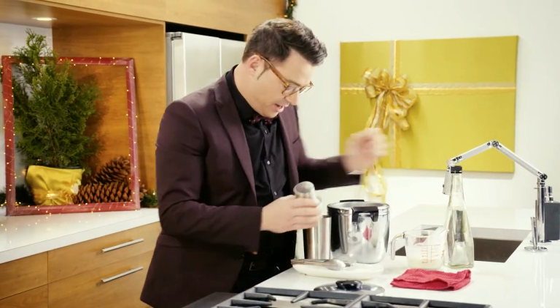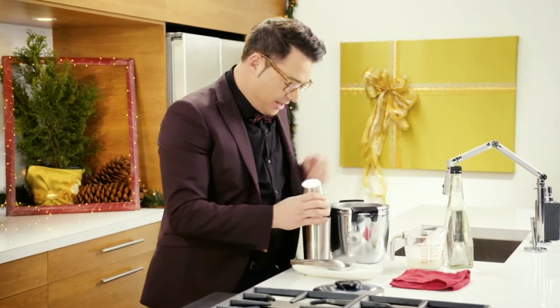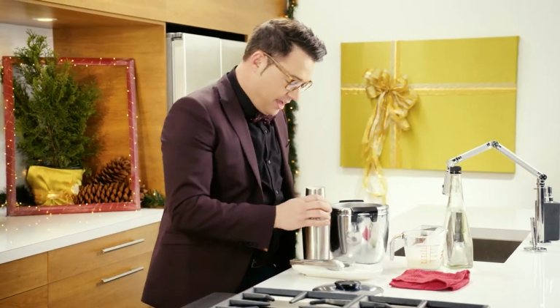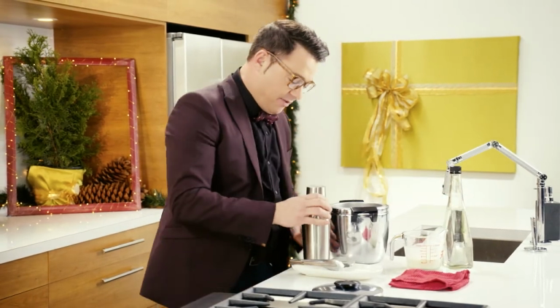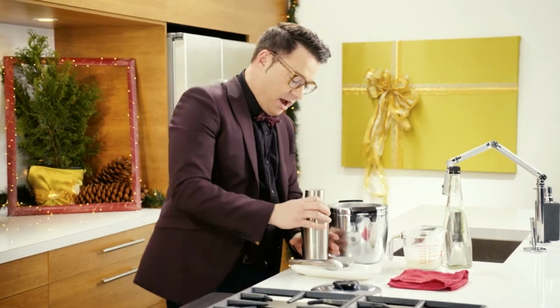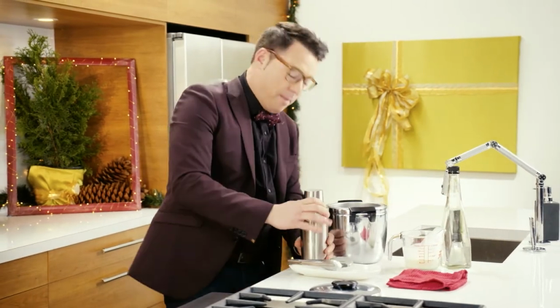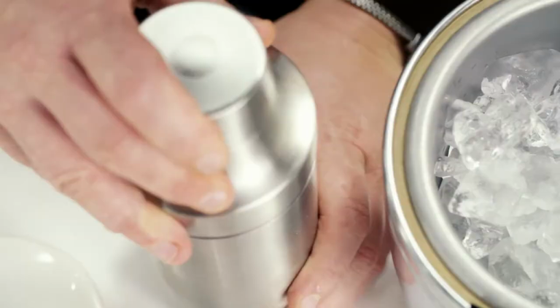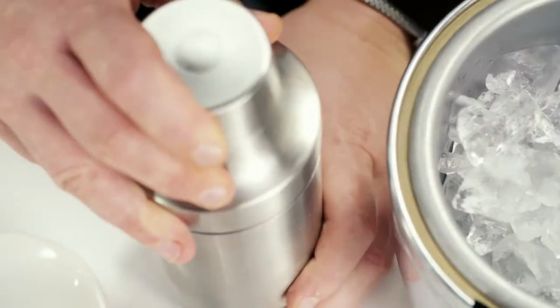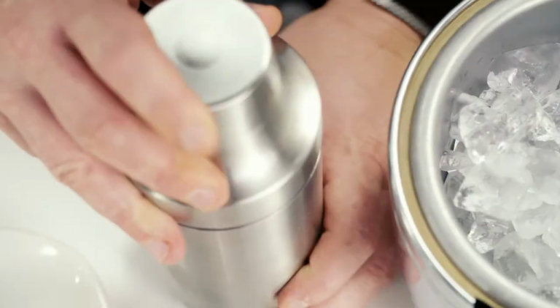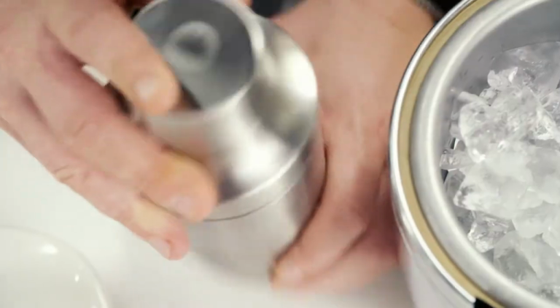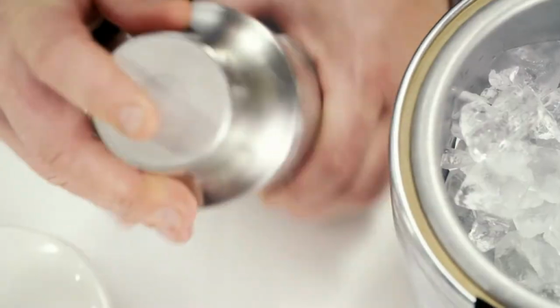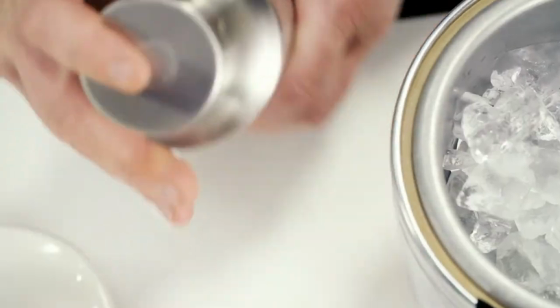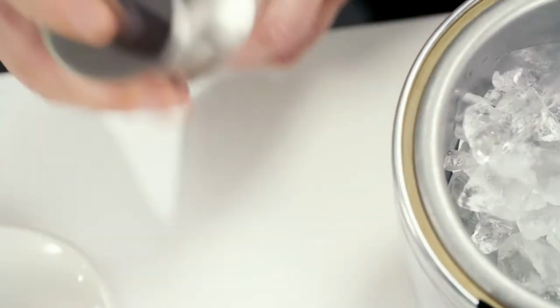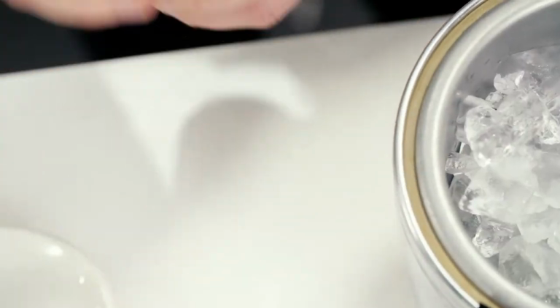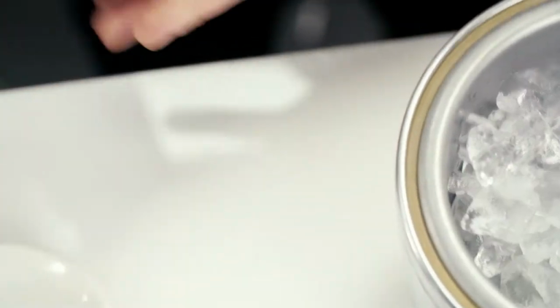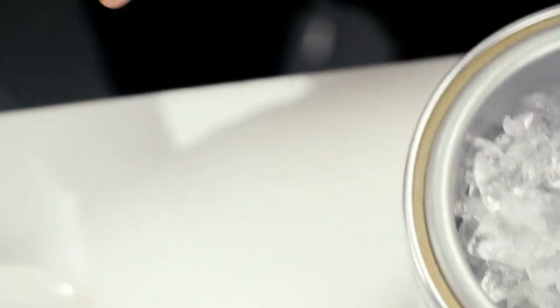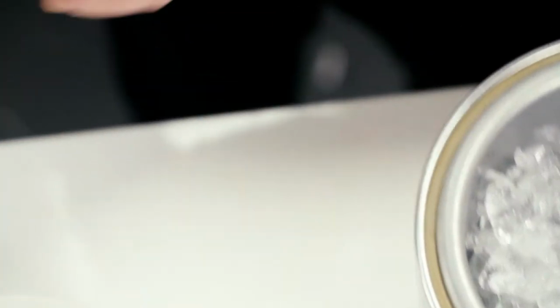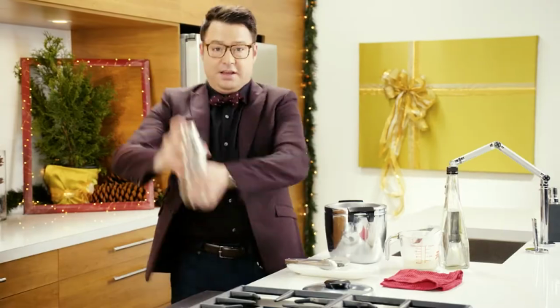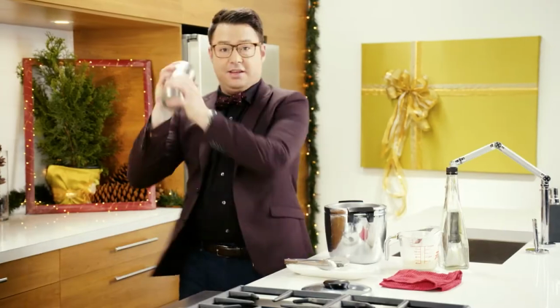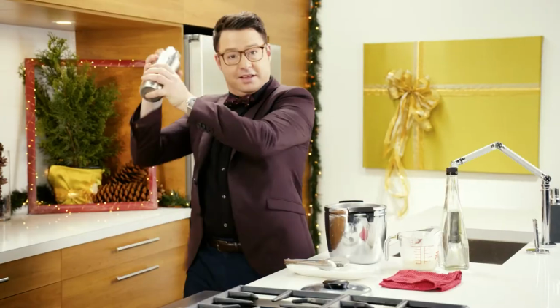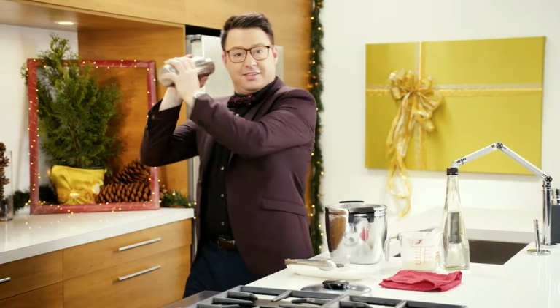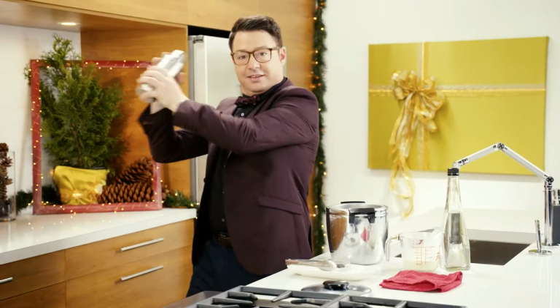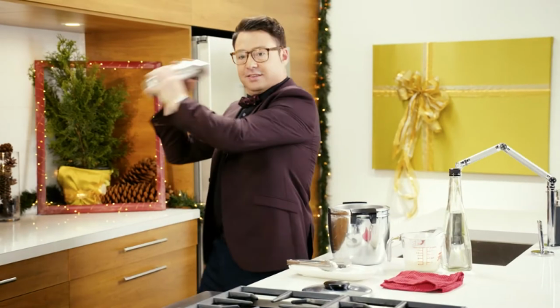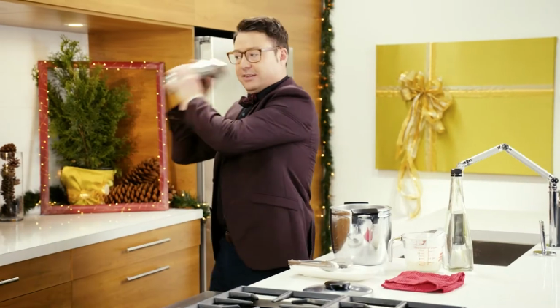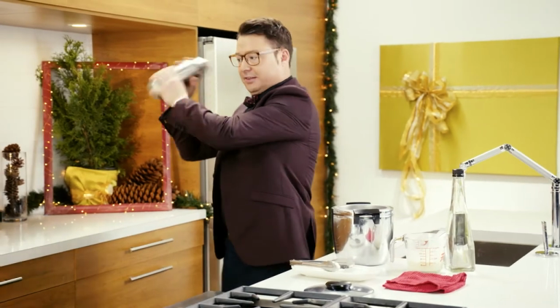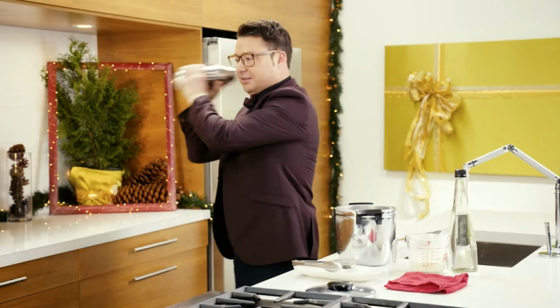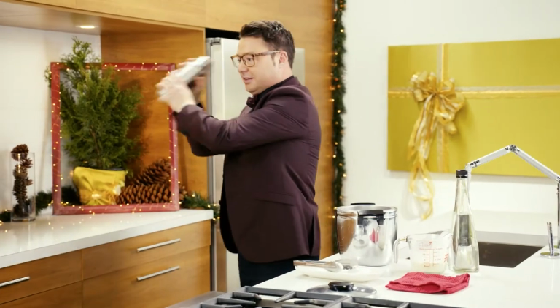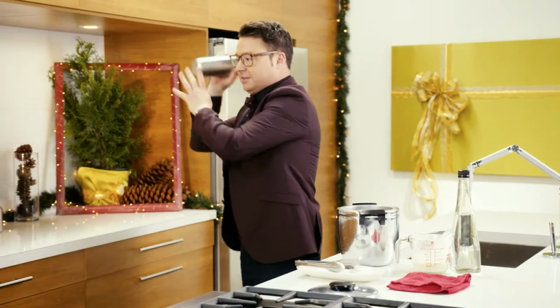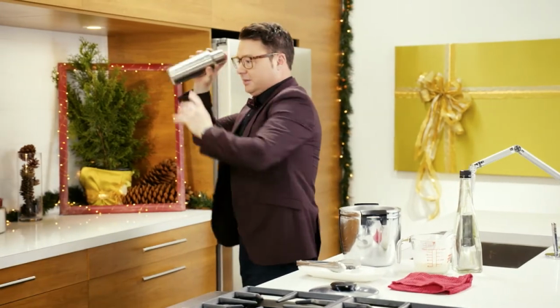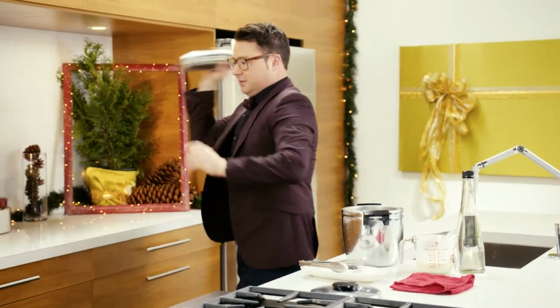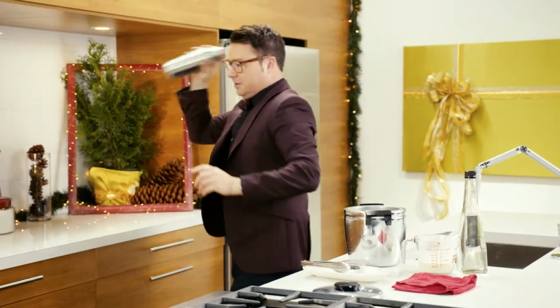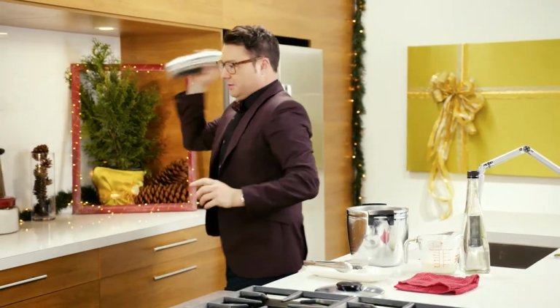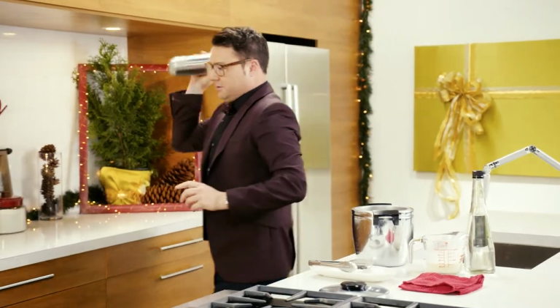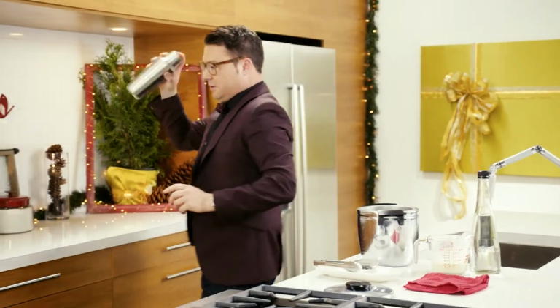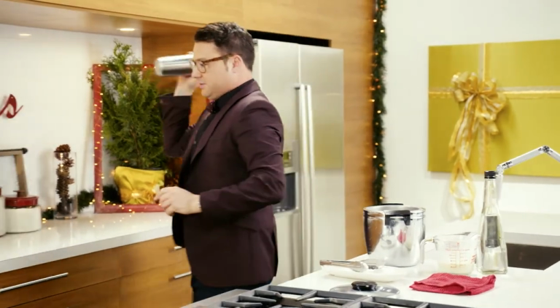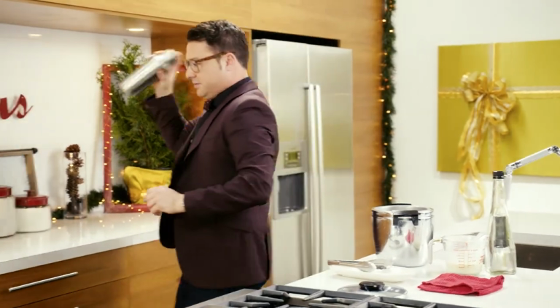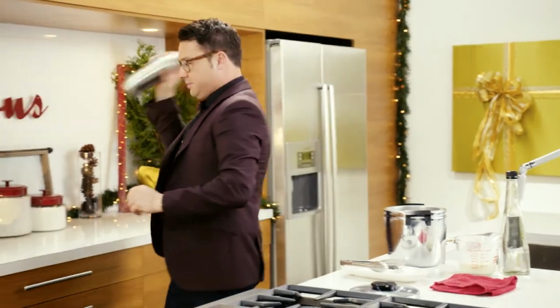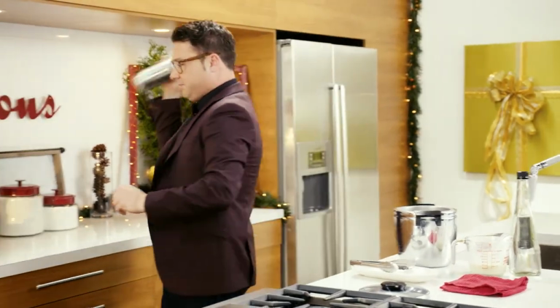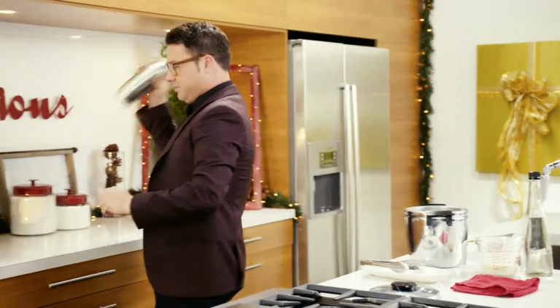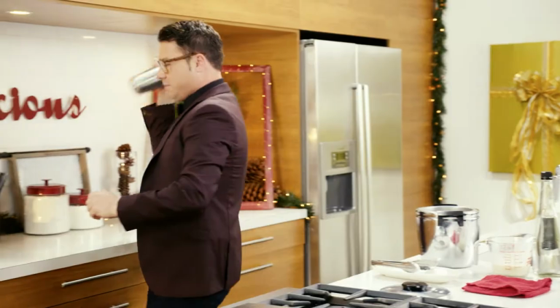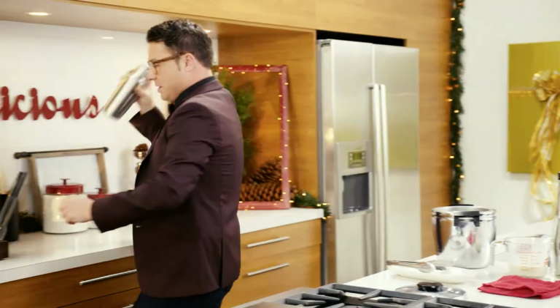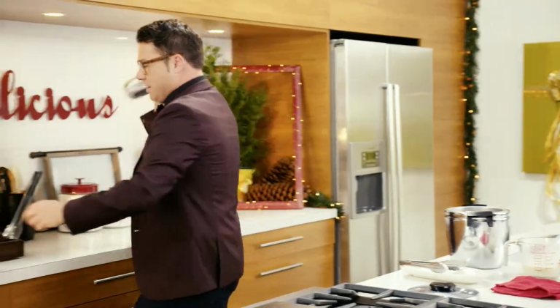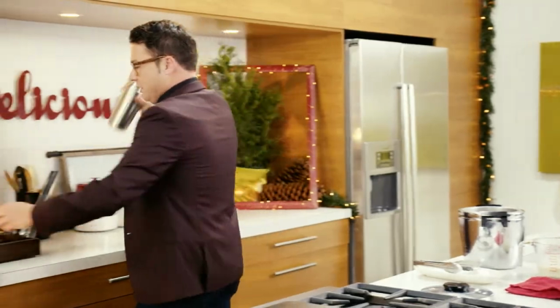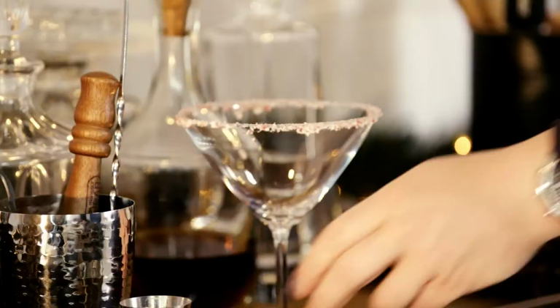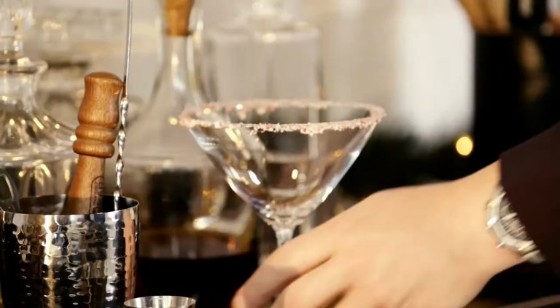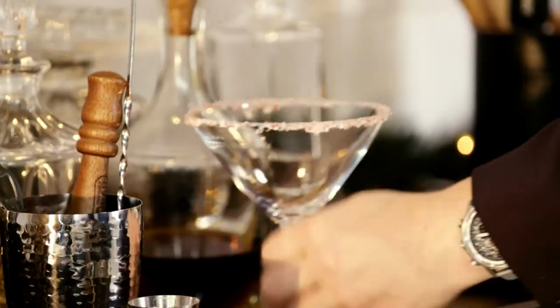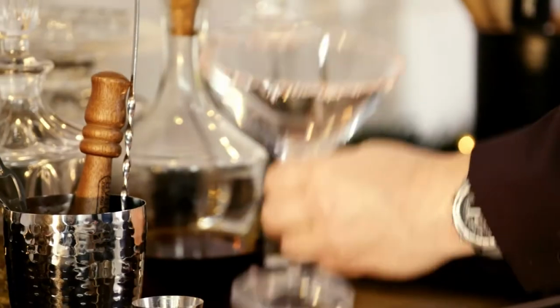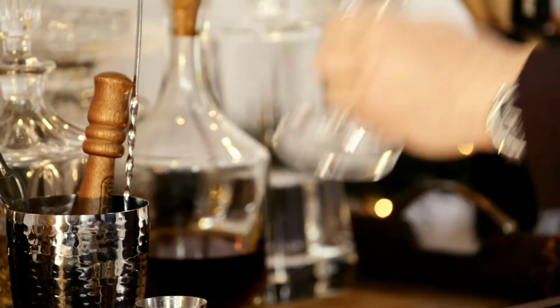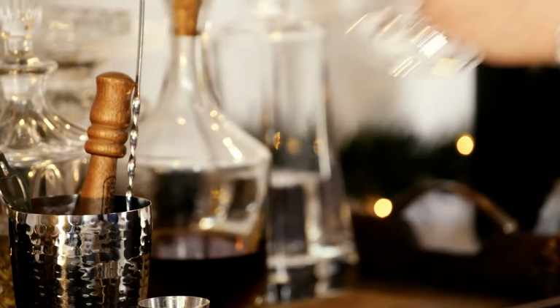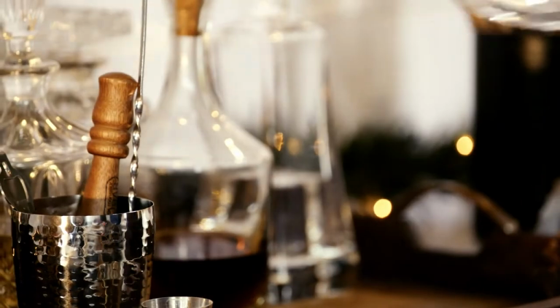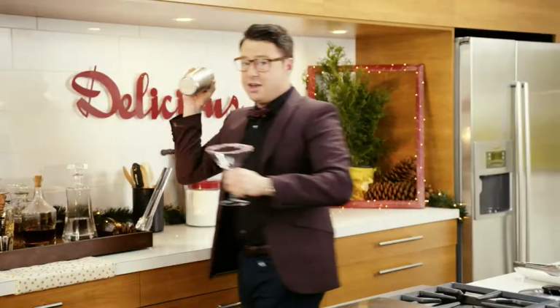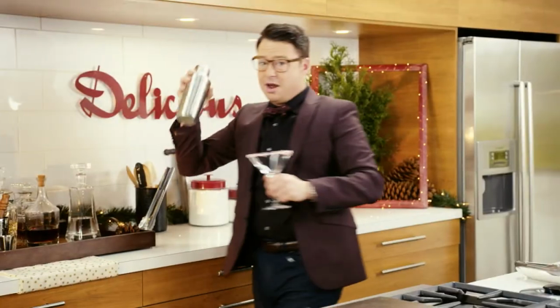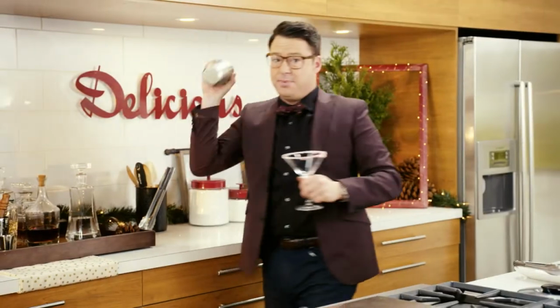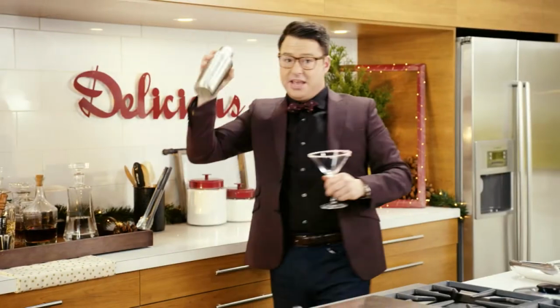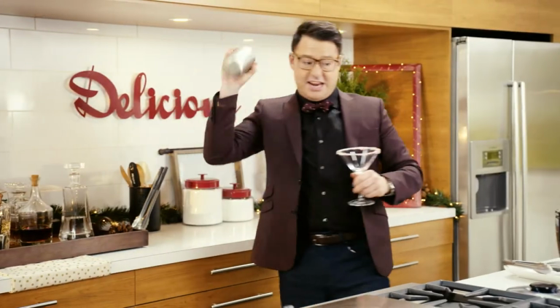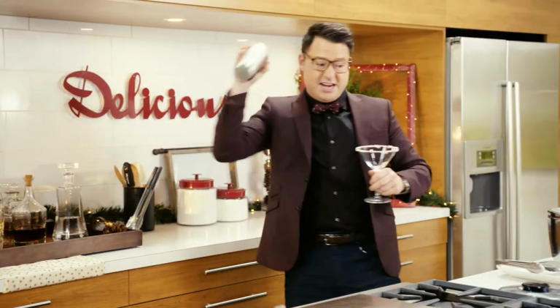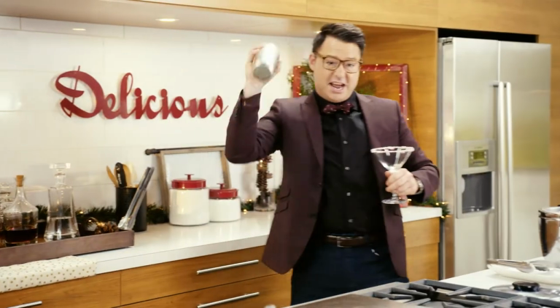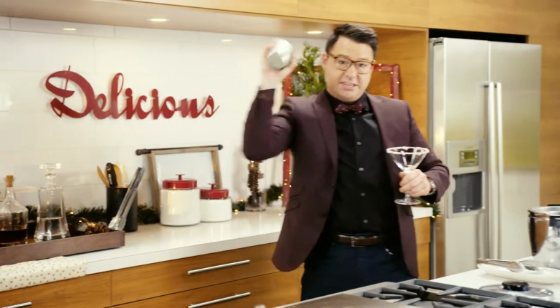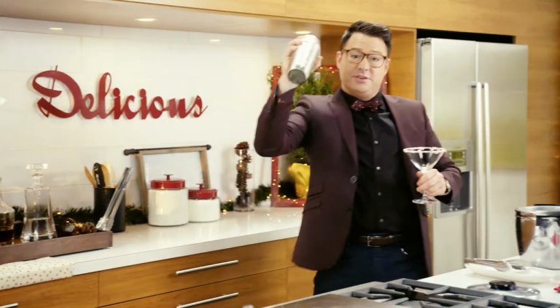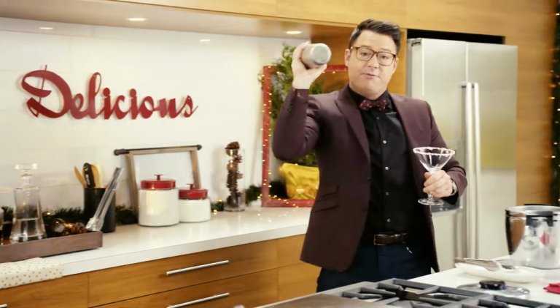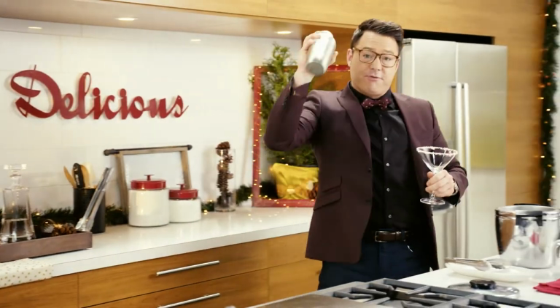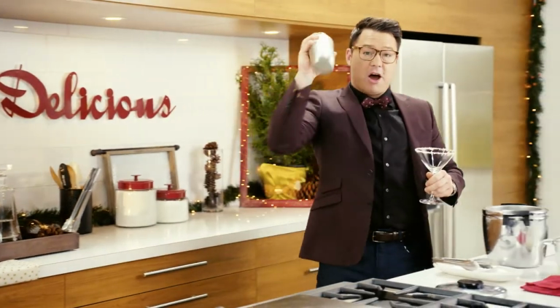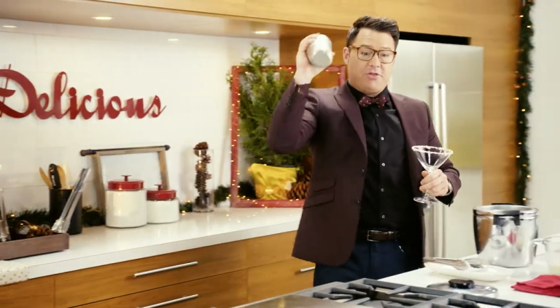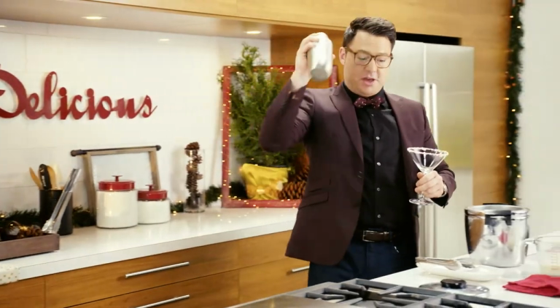And then give it a big ol' shake. Shake it up and get it nice and frothy.